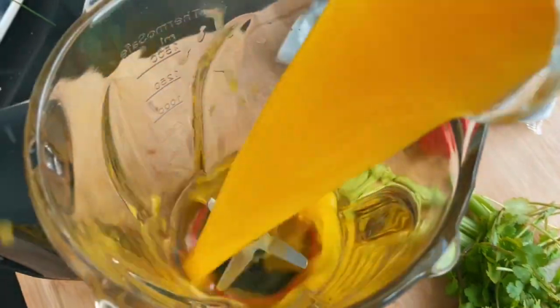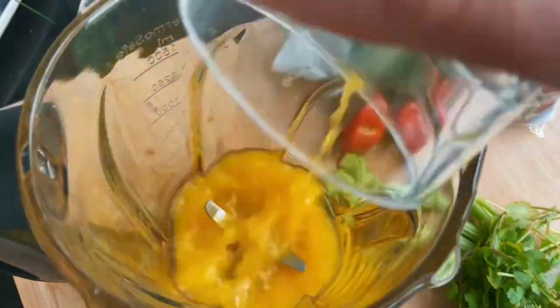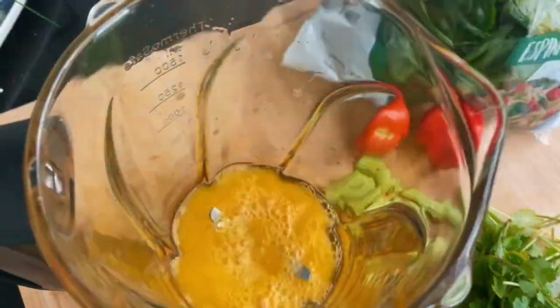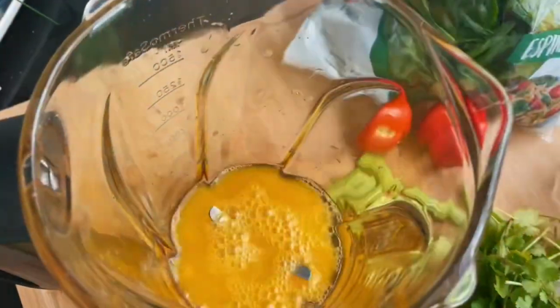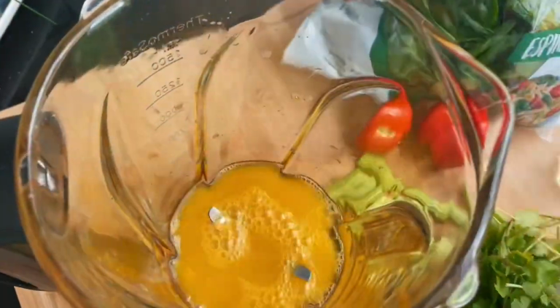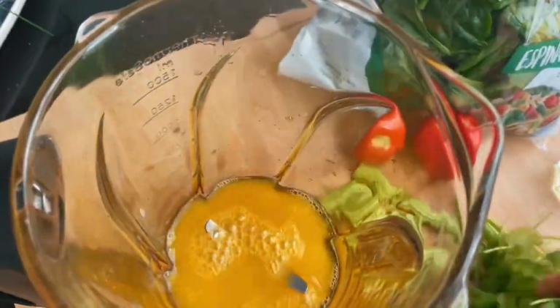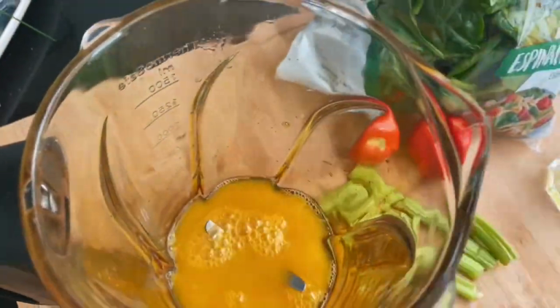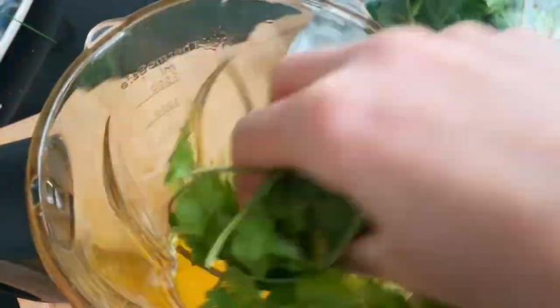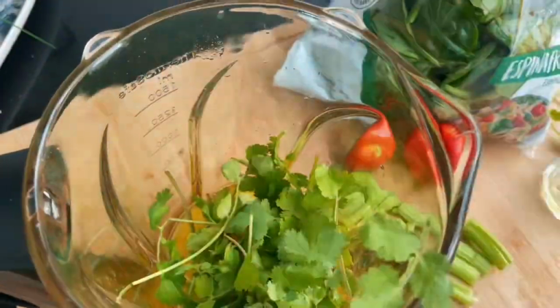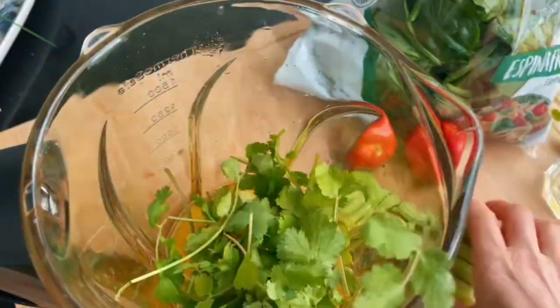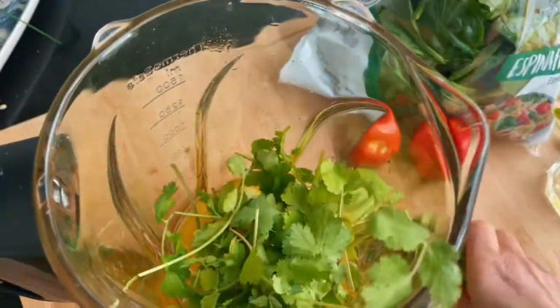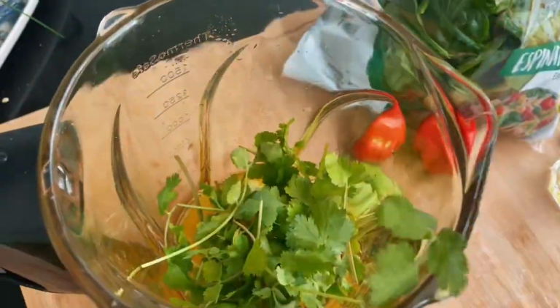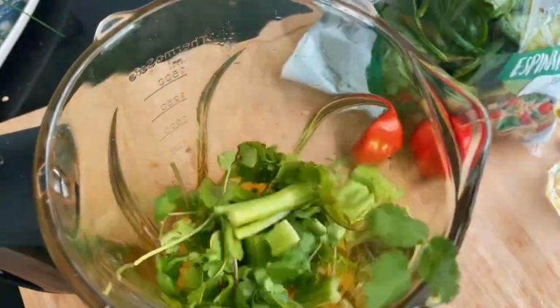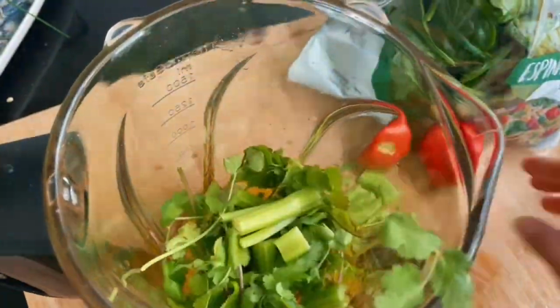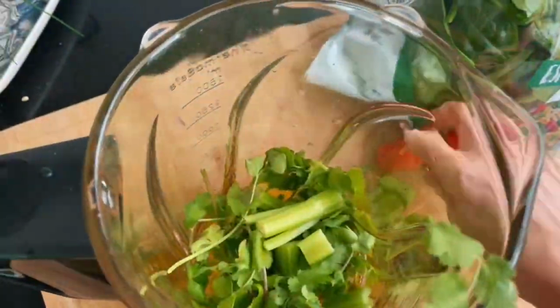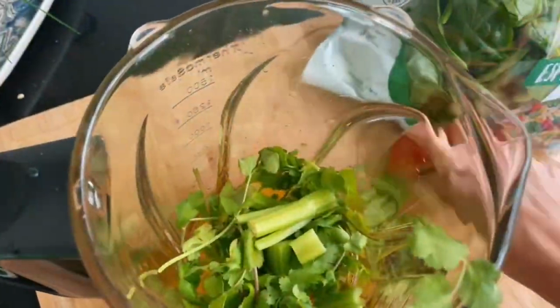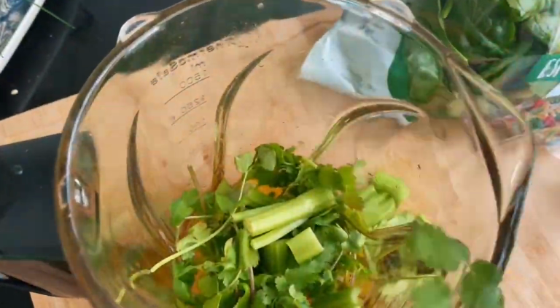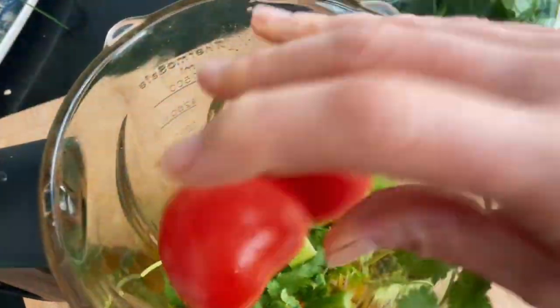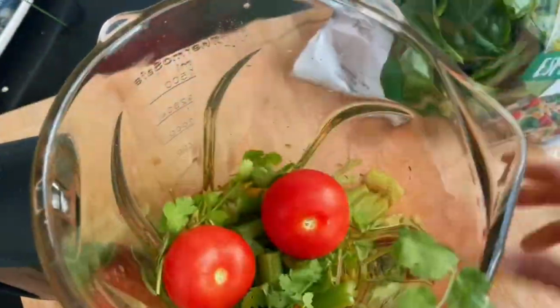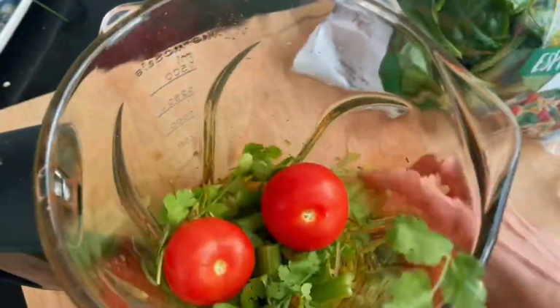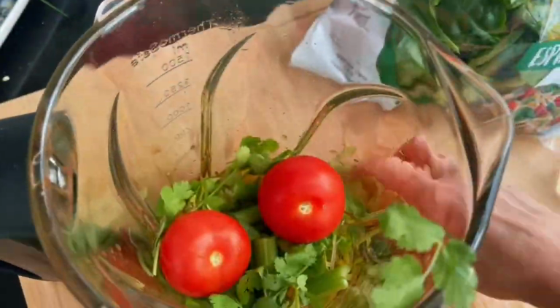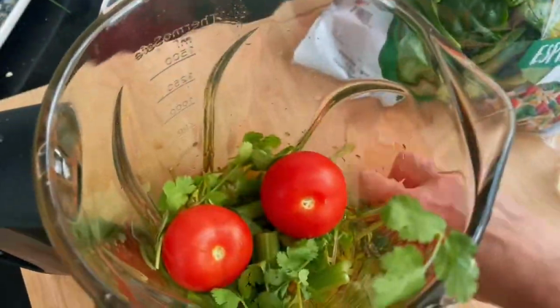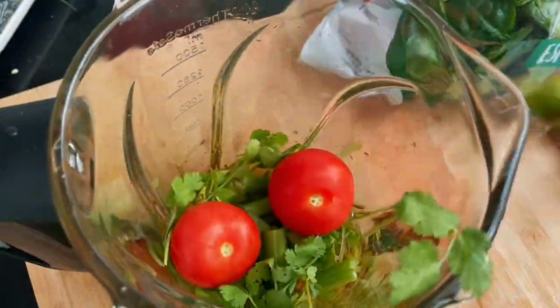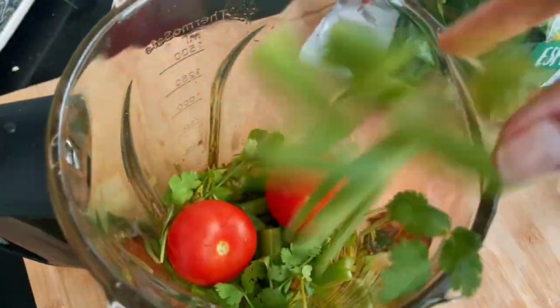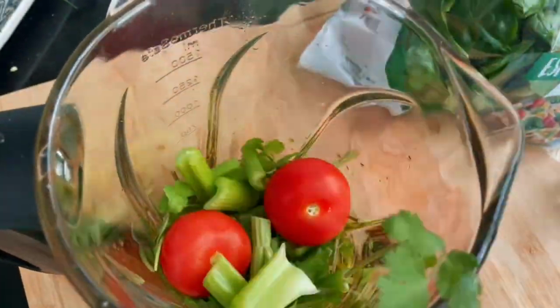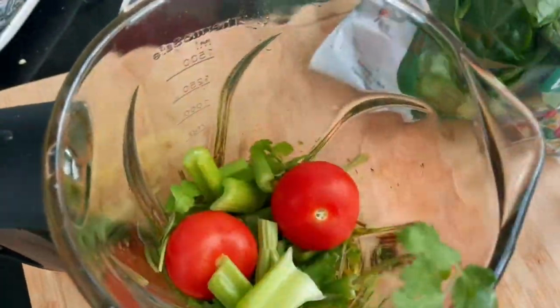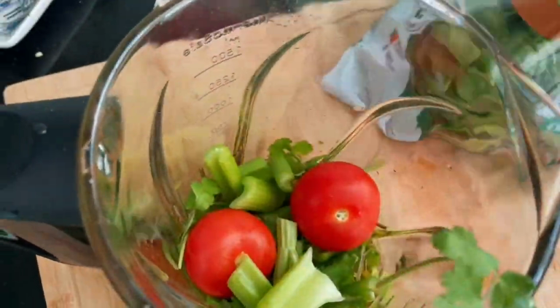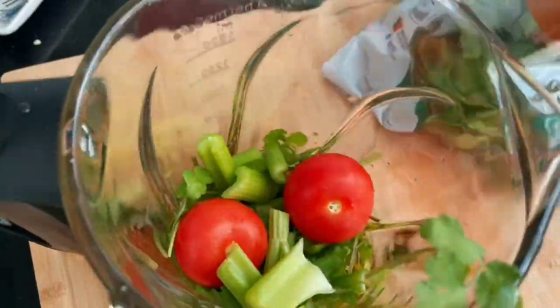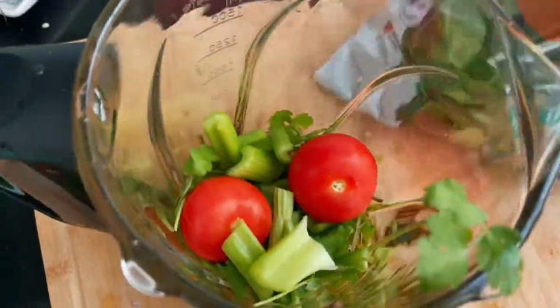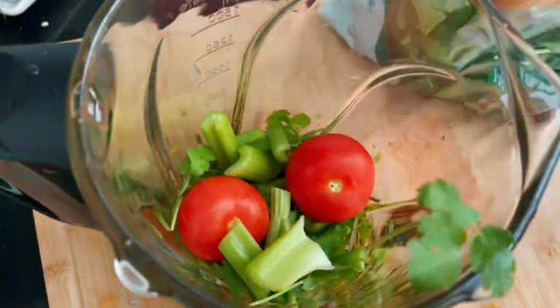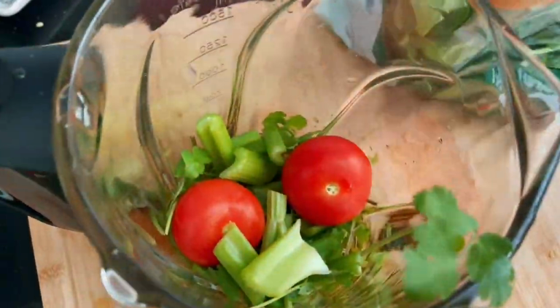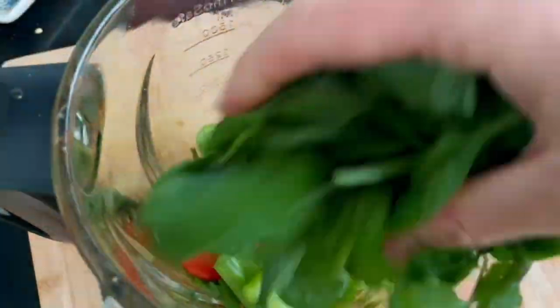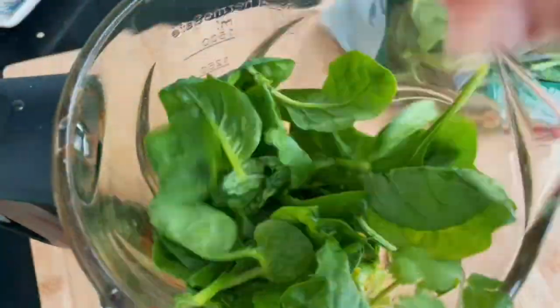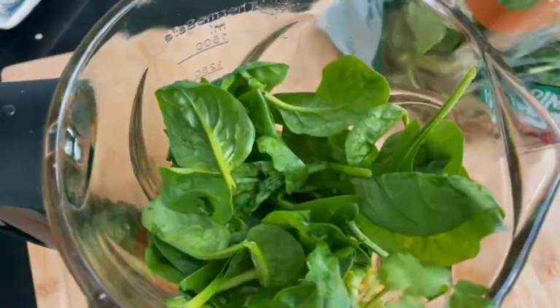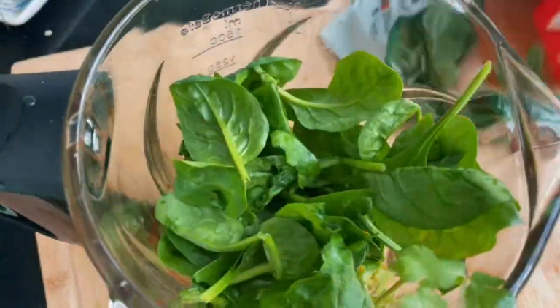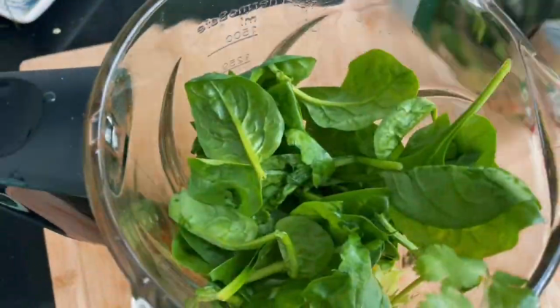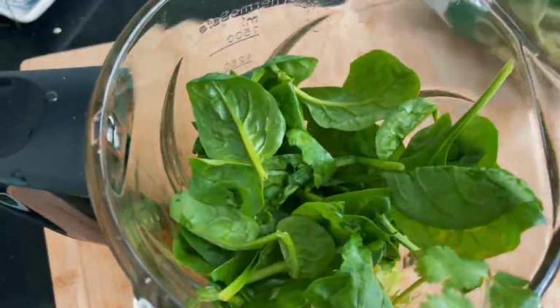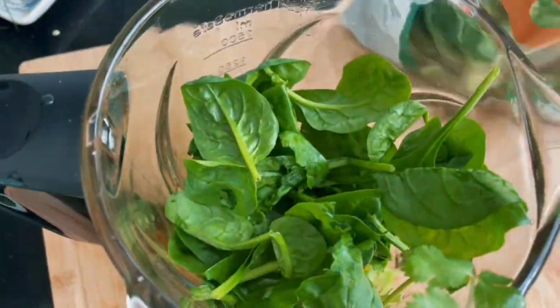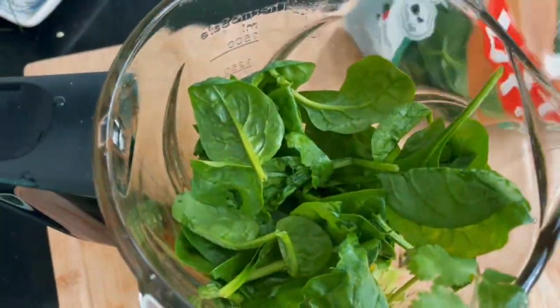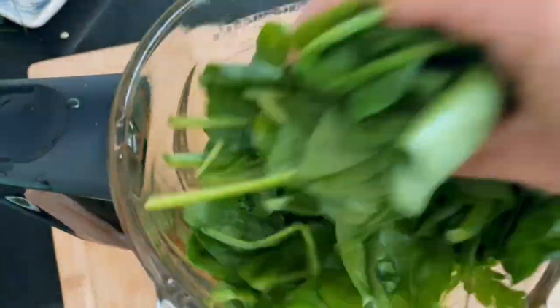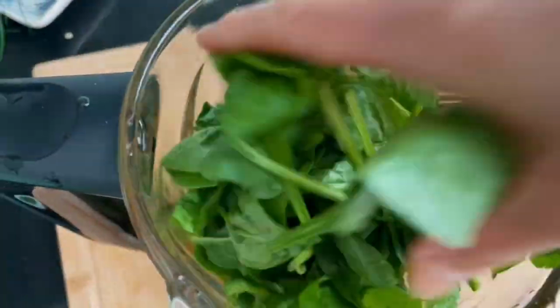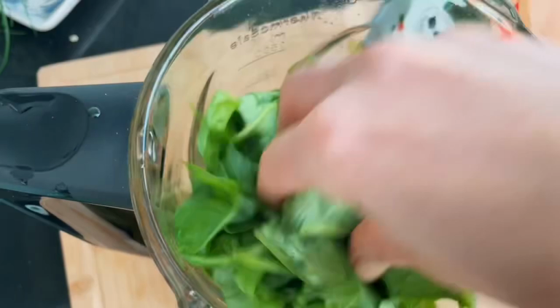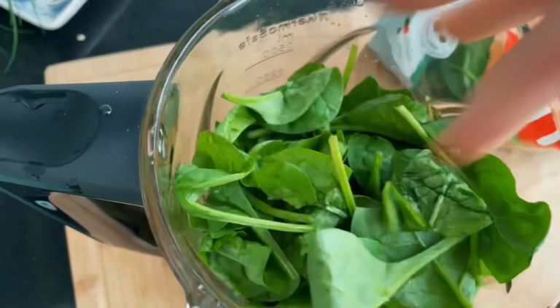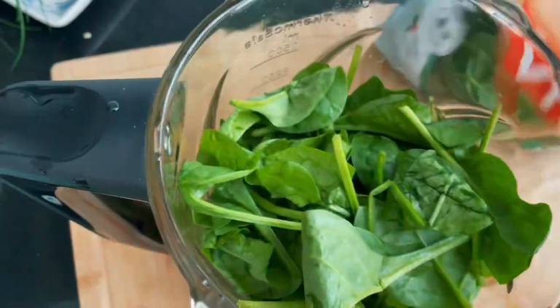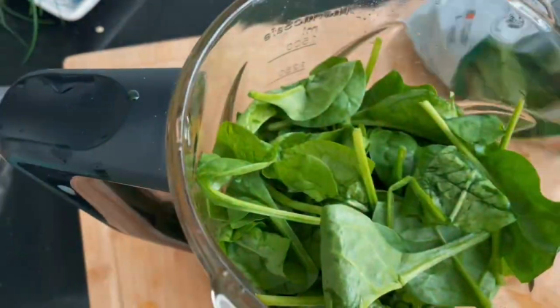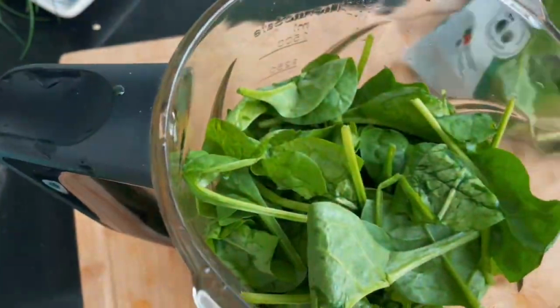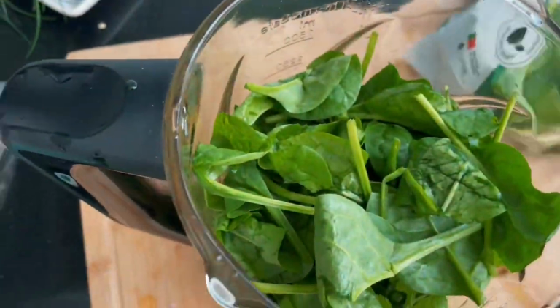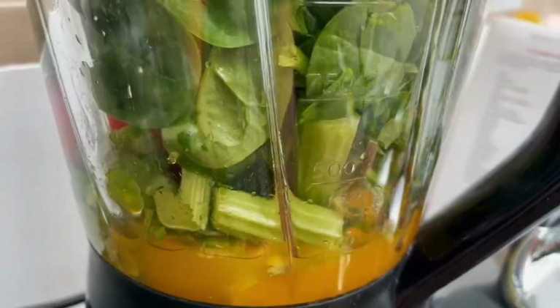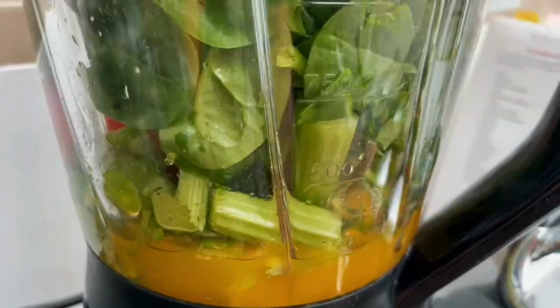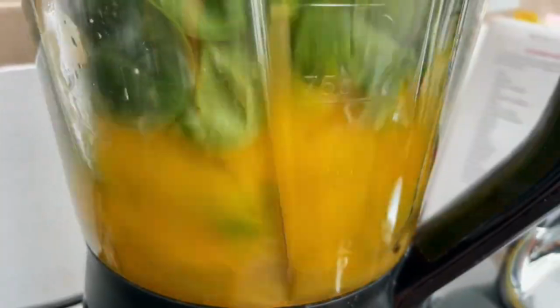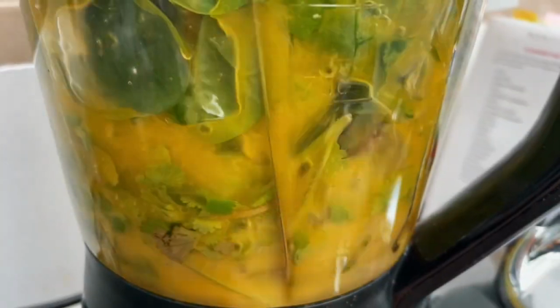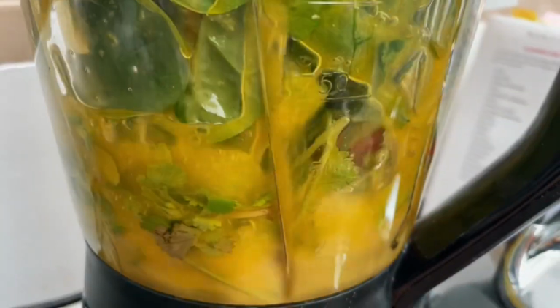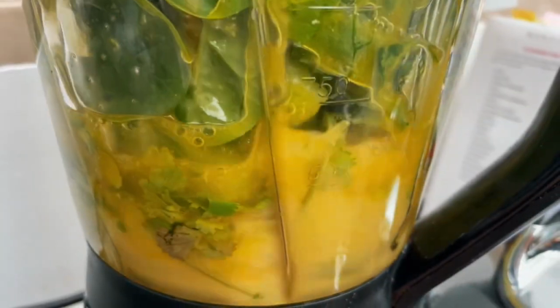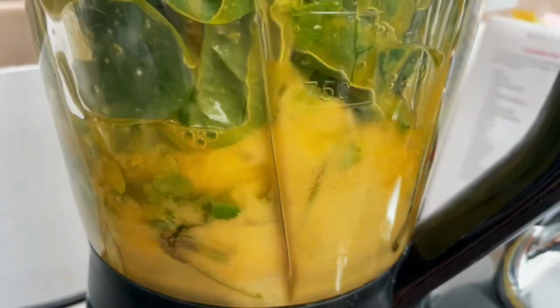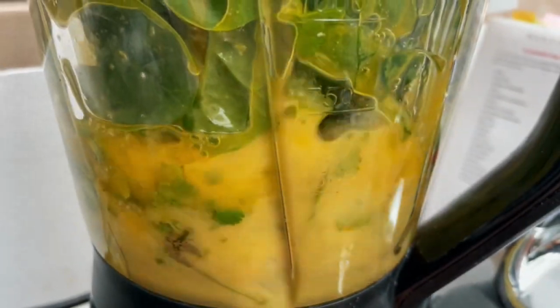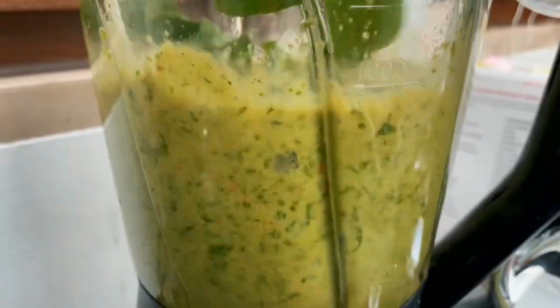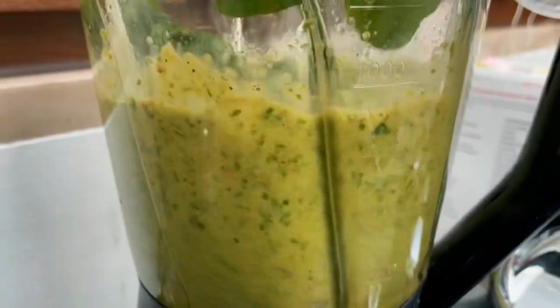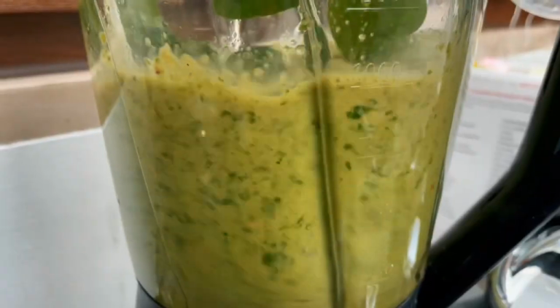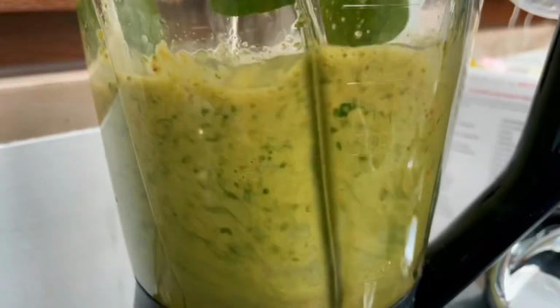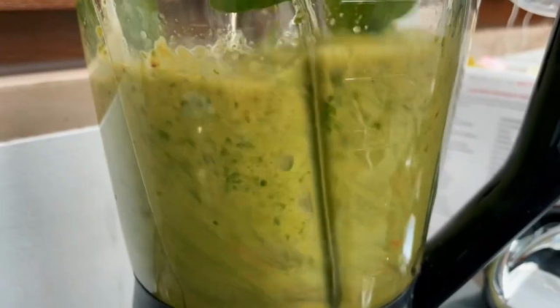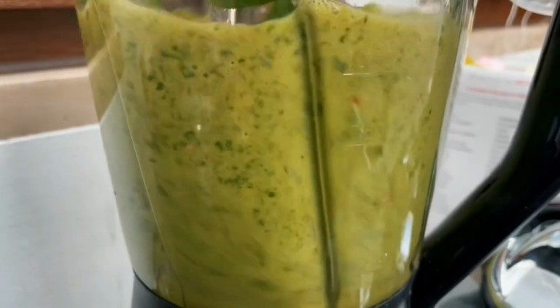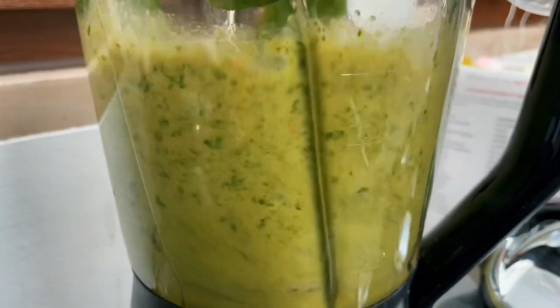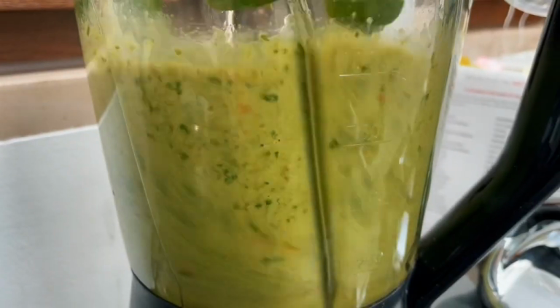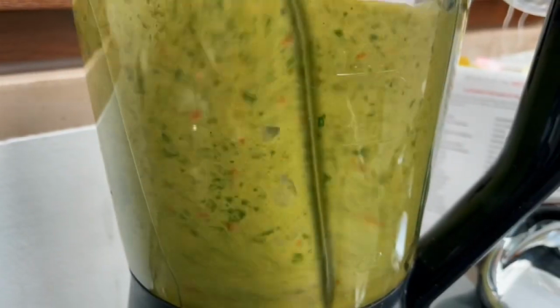For lunch I'm going to have the Medical Medium spinach soup. I need the juice of two oranges, cilantro, tomatoes, spinach, and celery, and blend it until smooth.